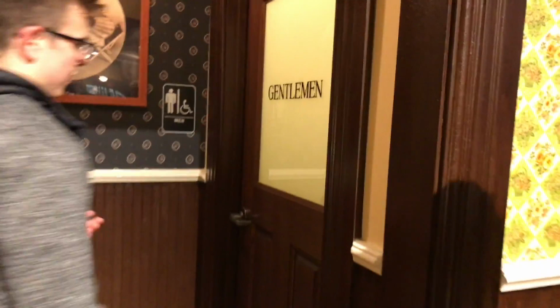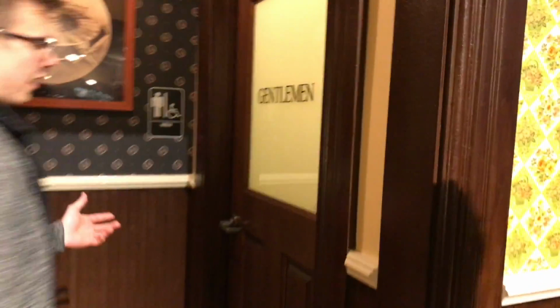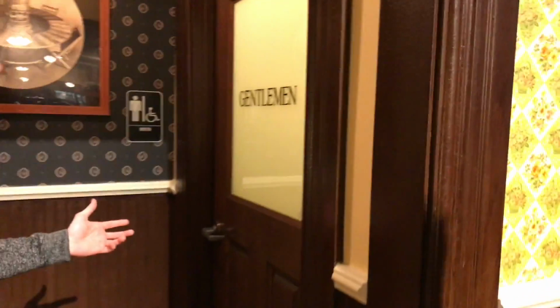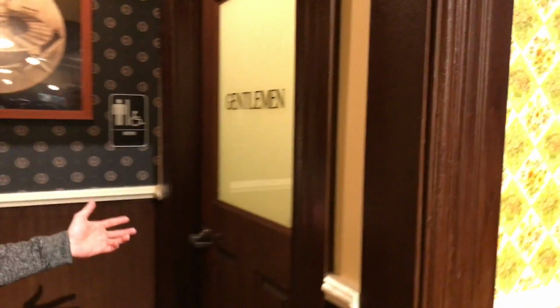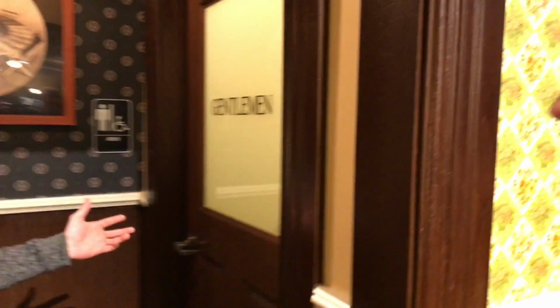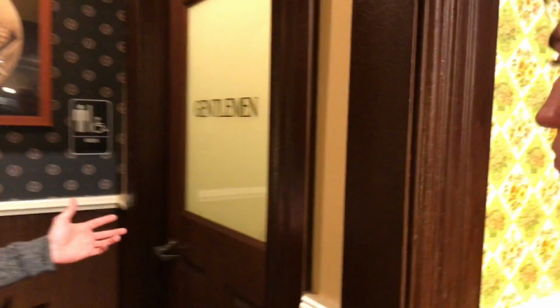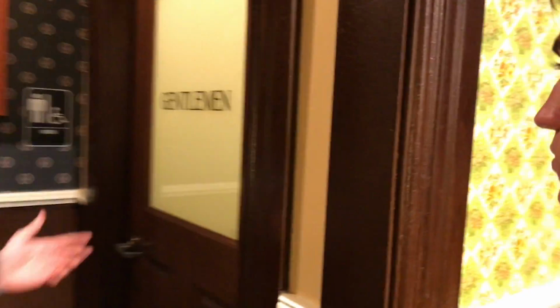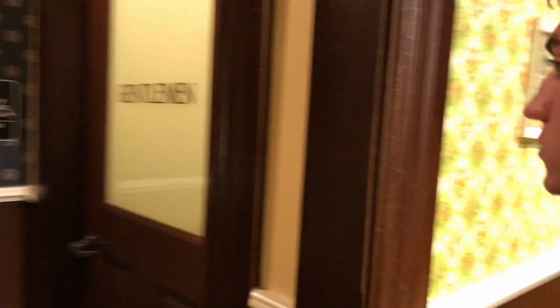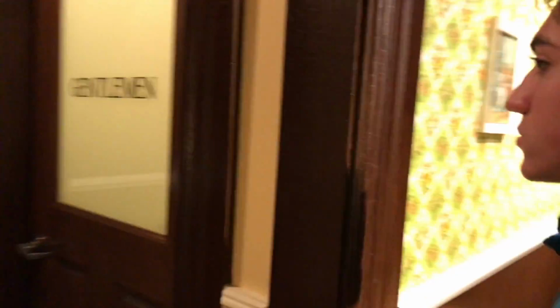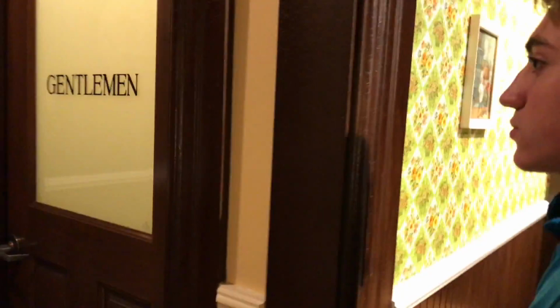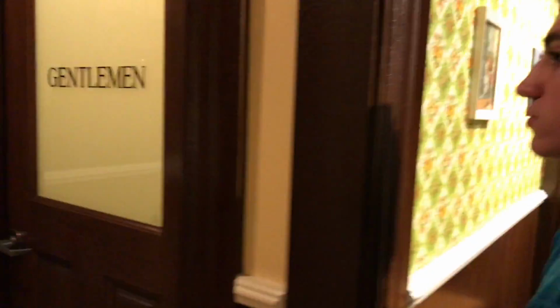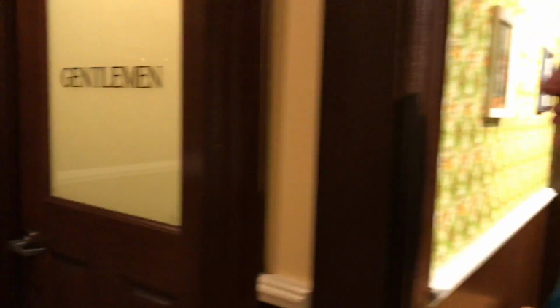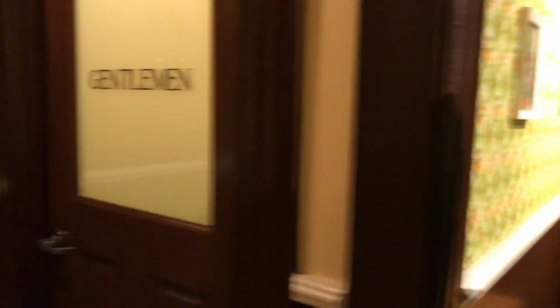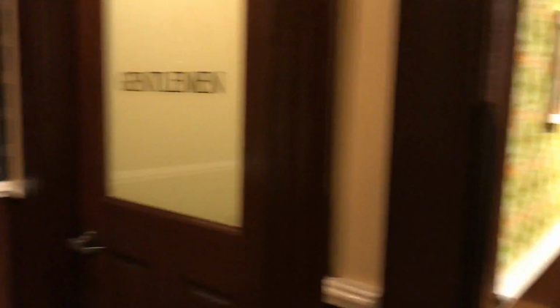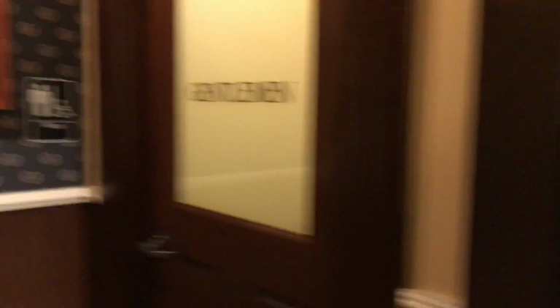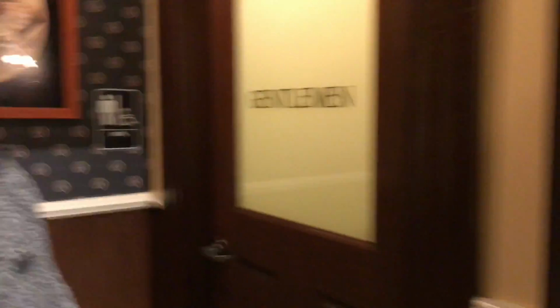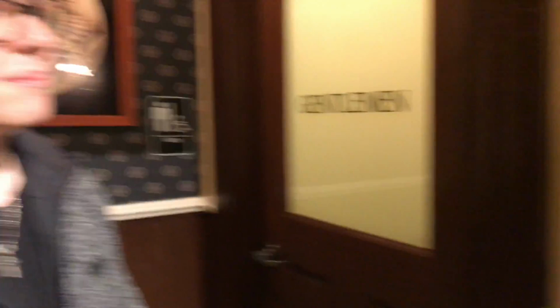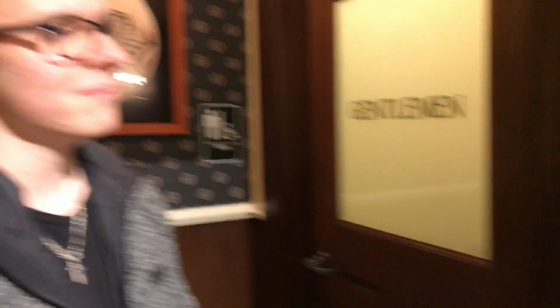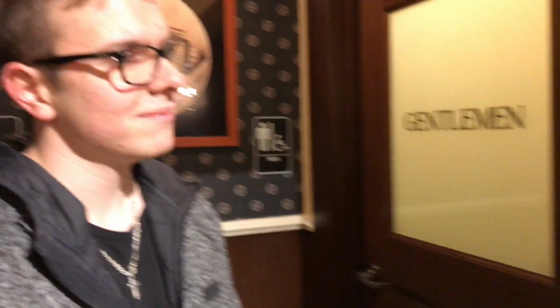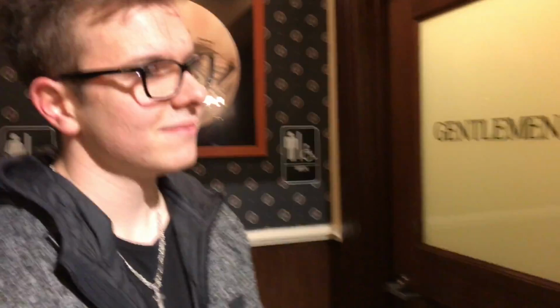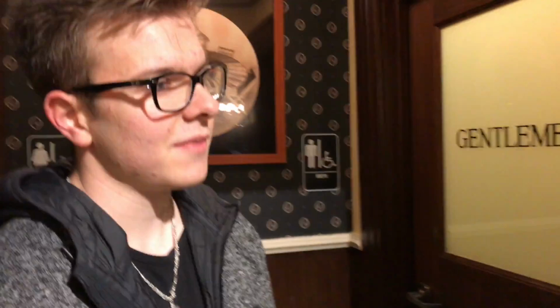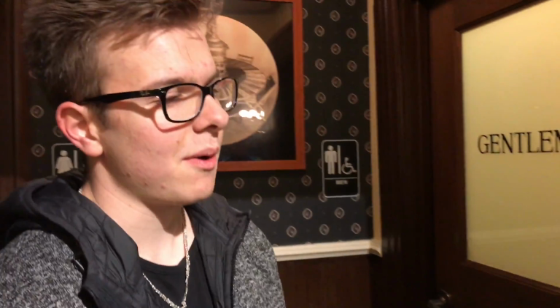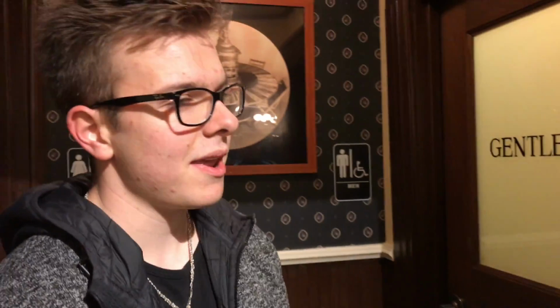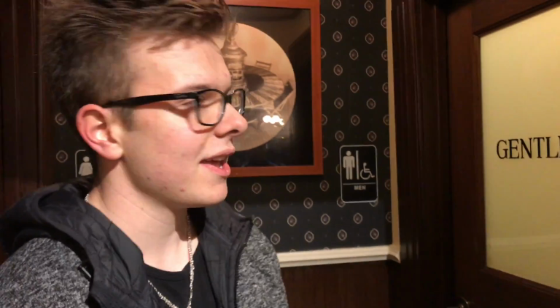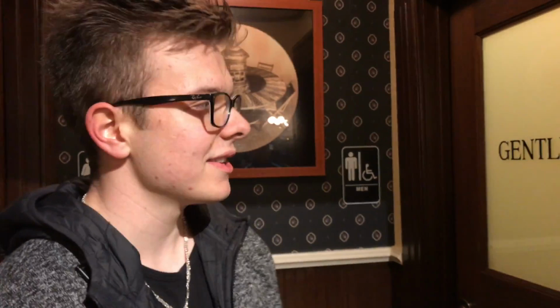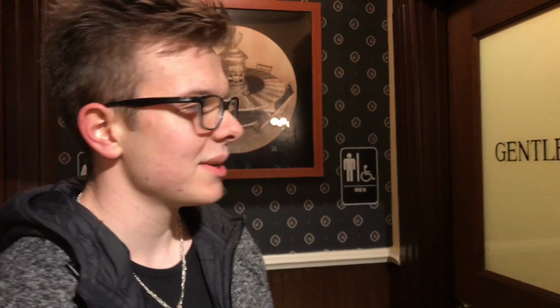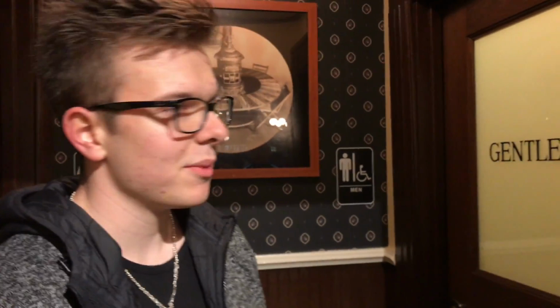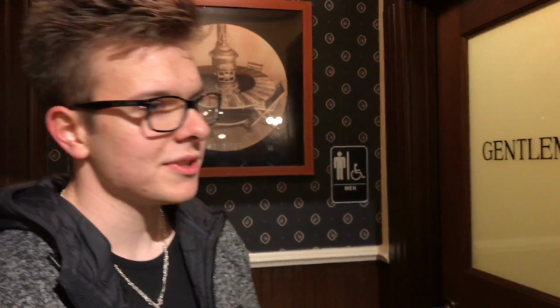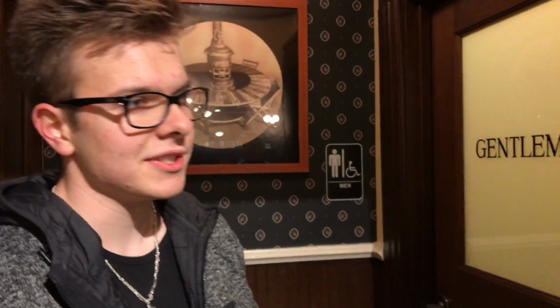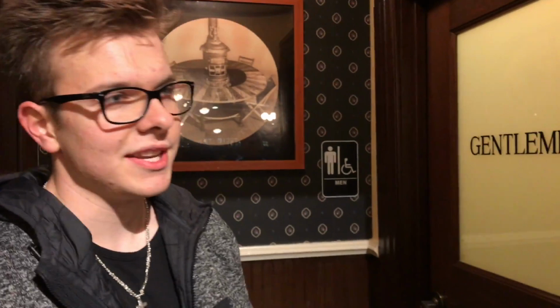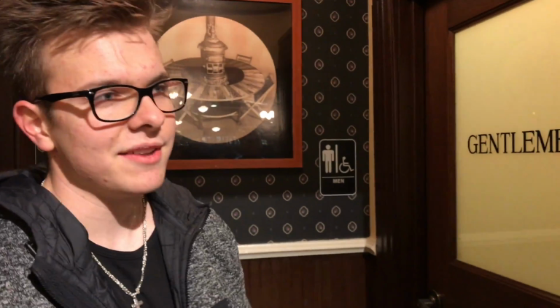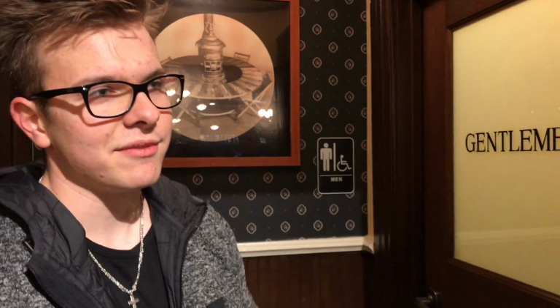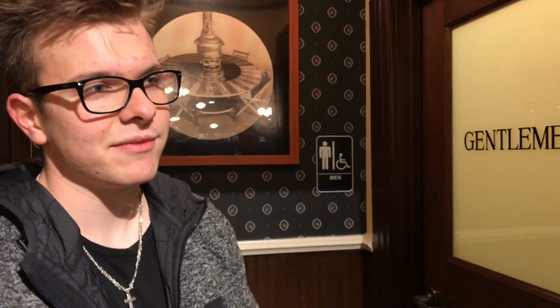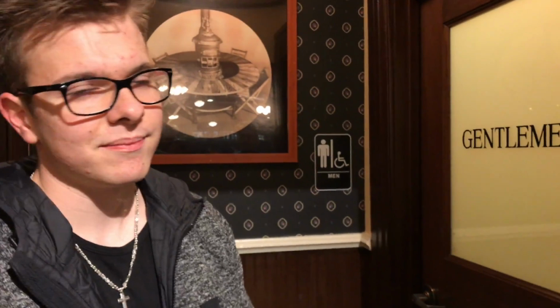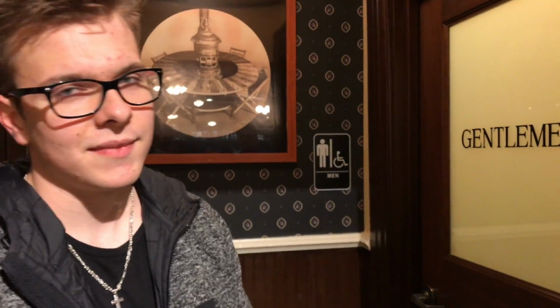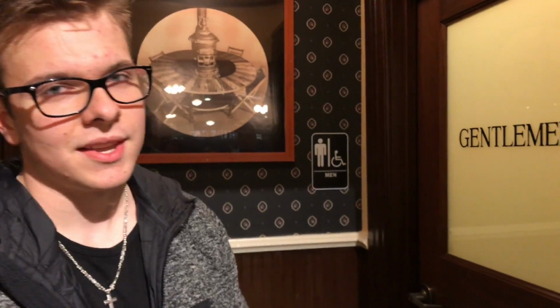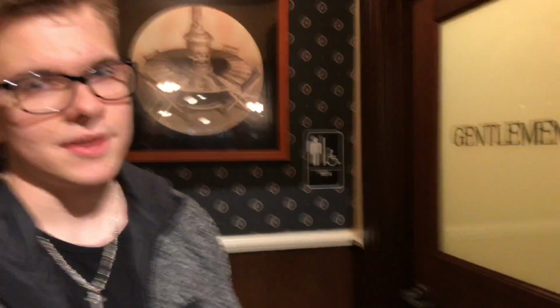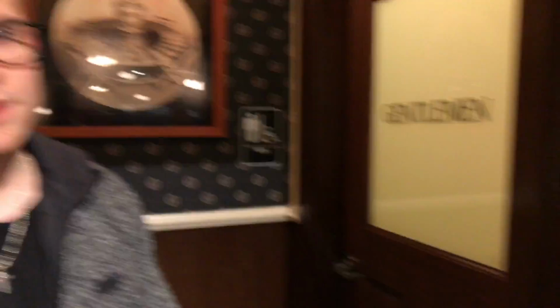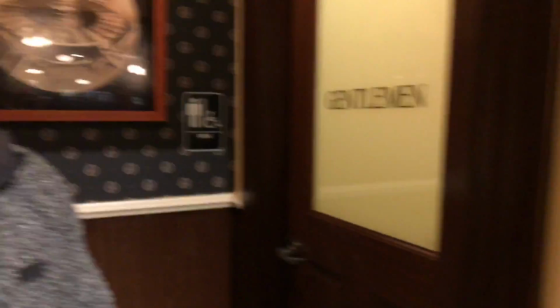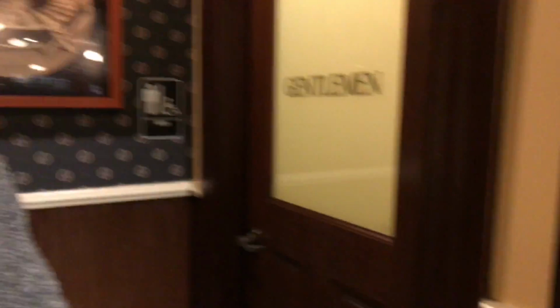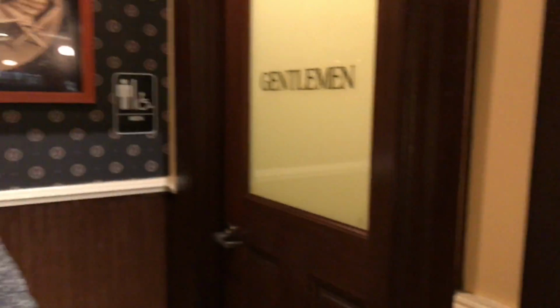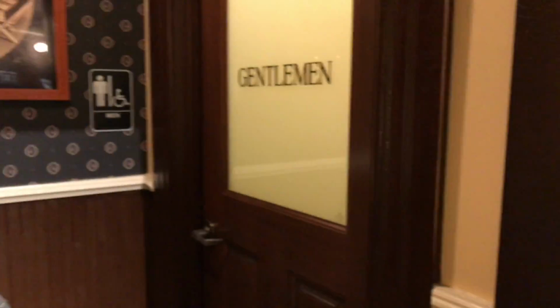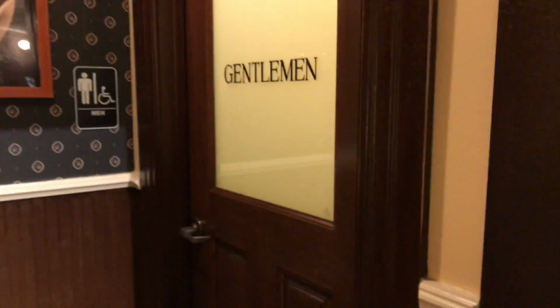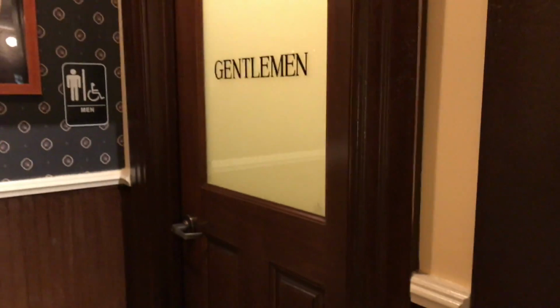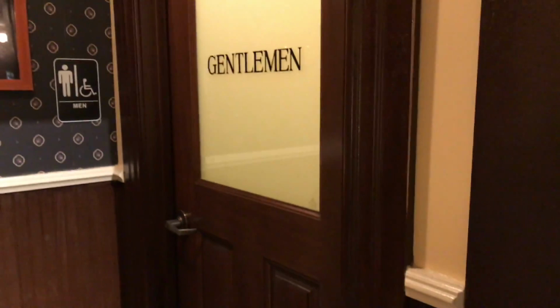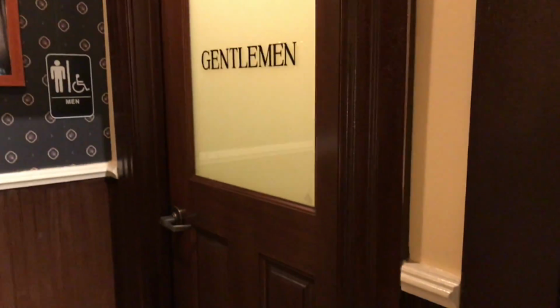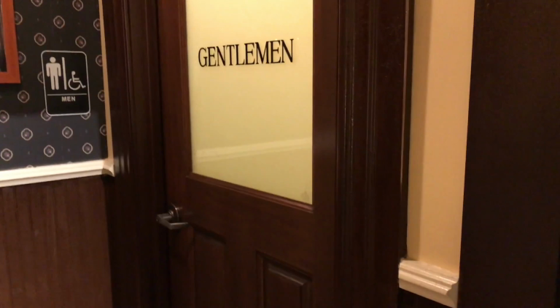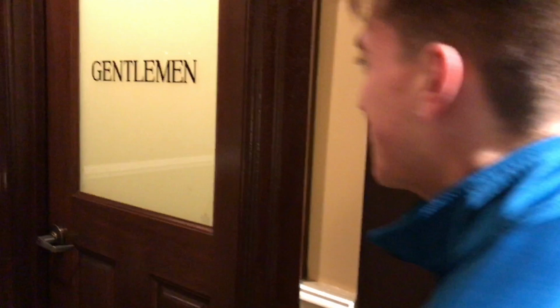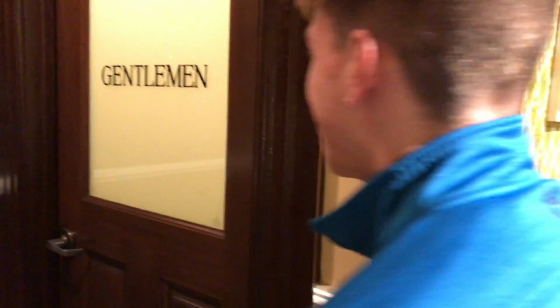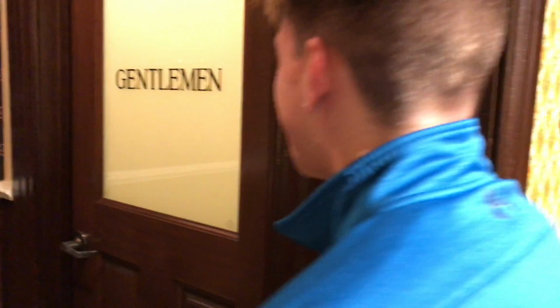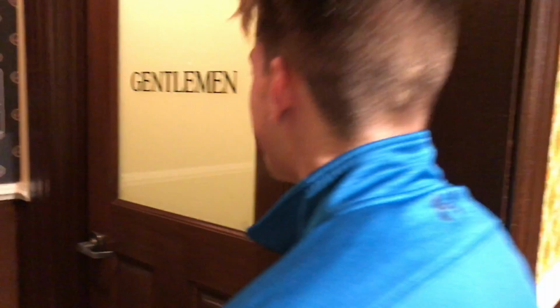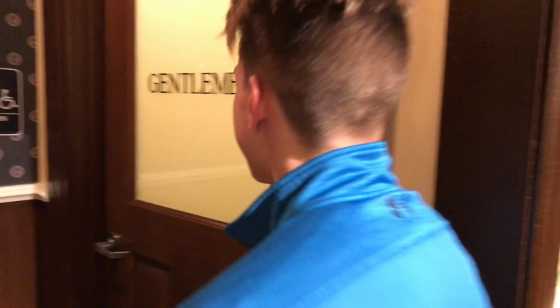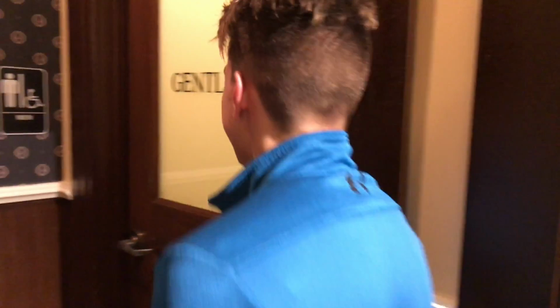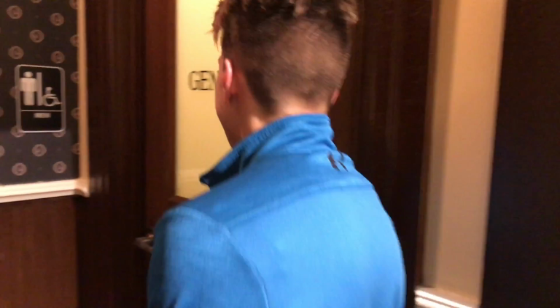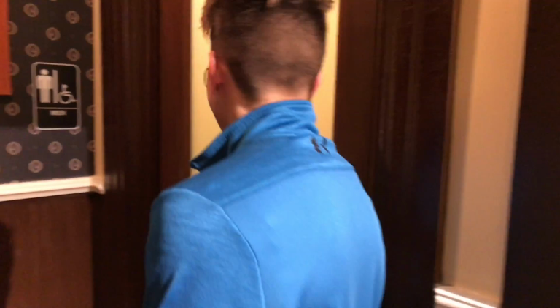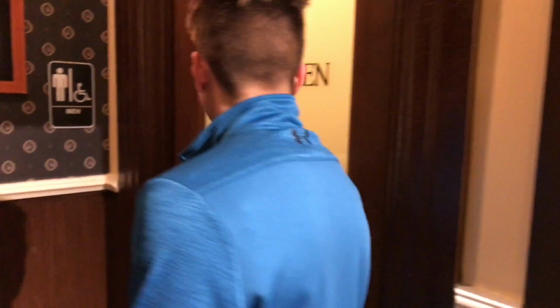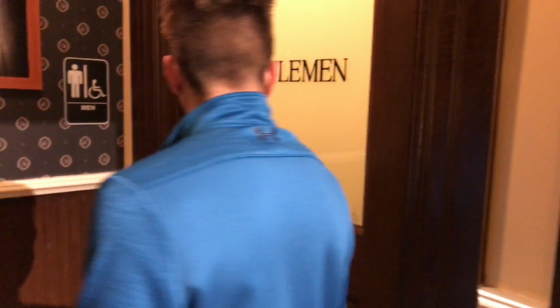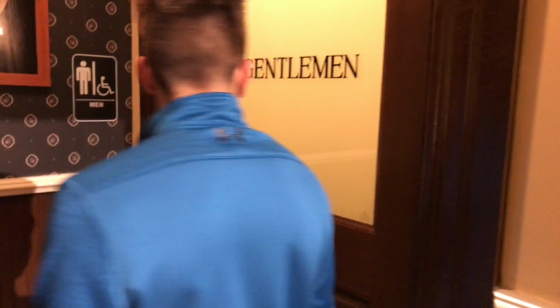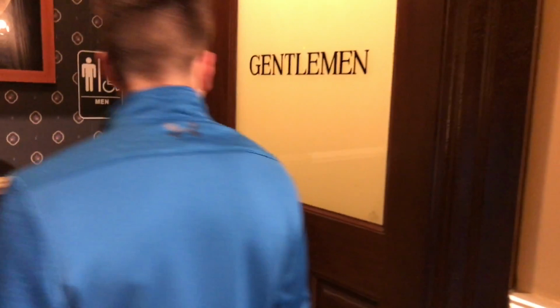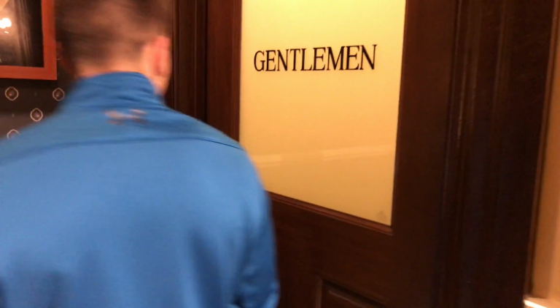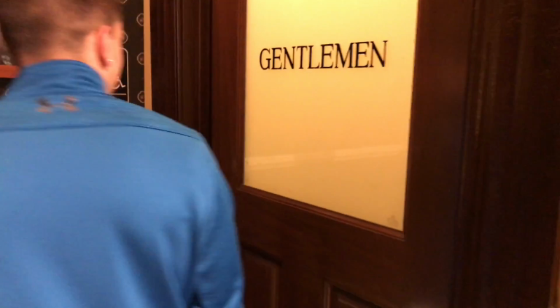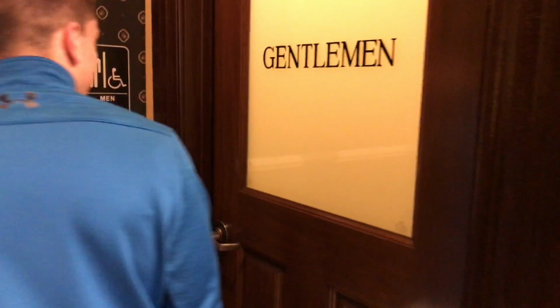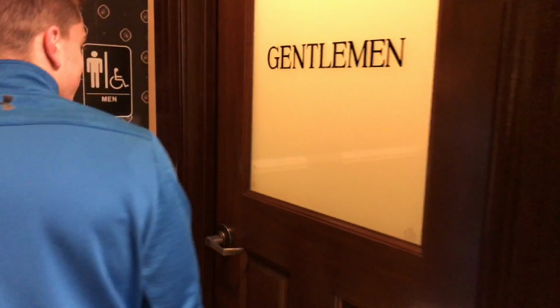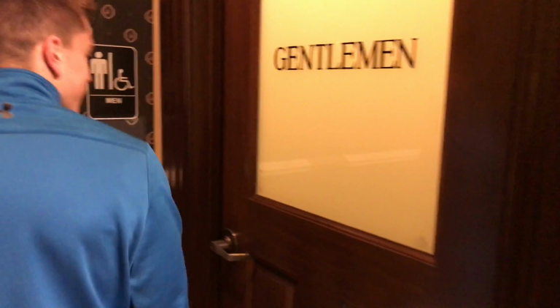Here we're waiting for the gentleman's room. We're waiting on someone to leave so we can review it. Let's just wait.